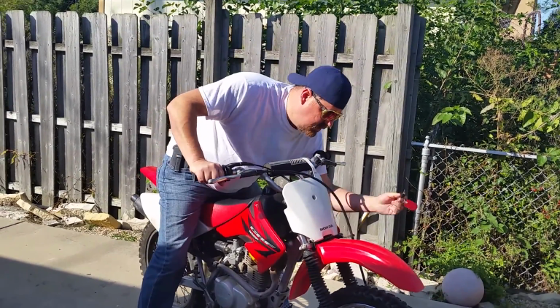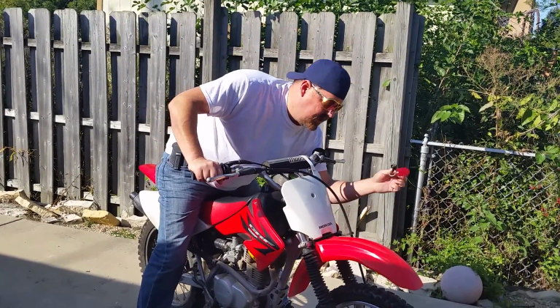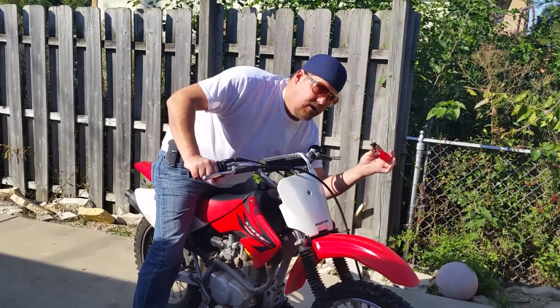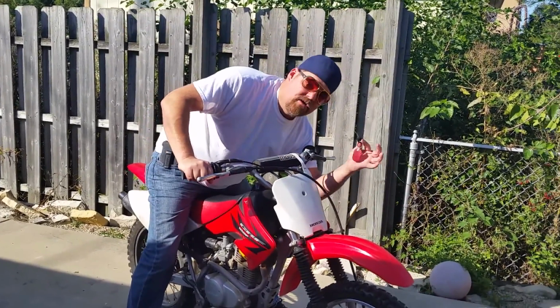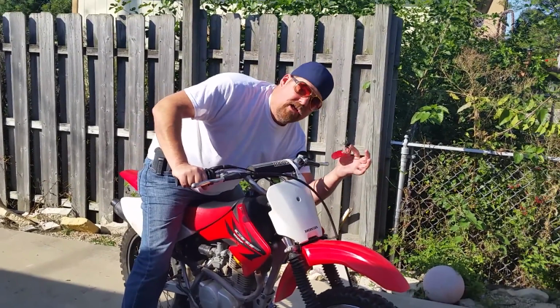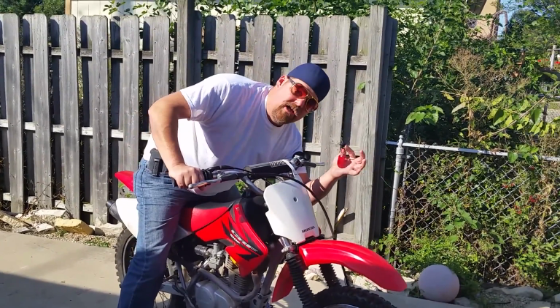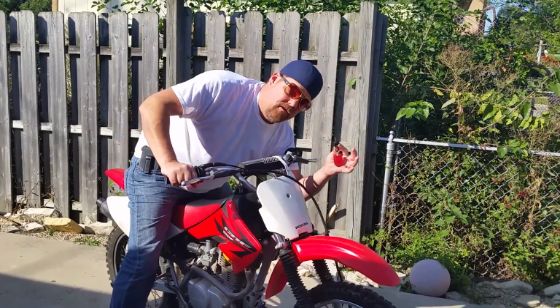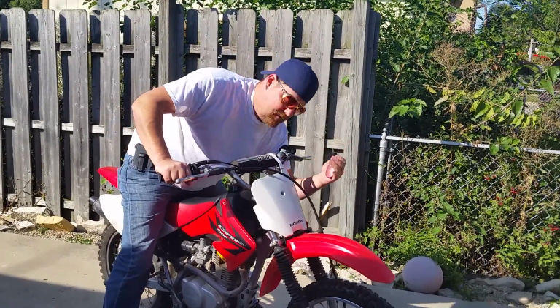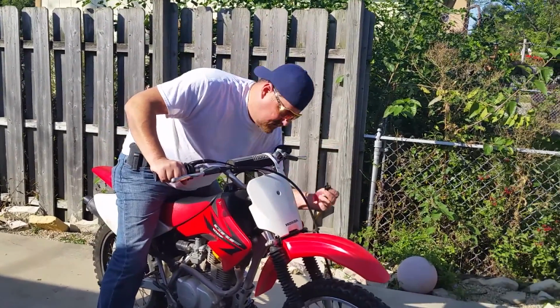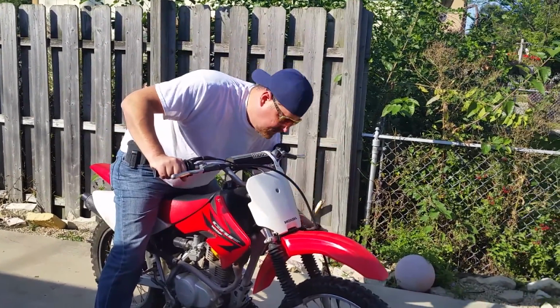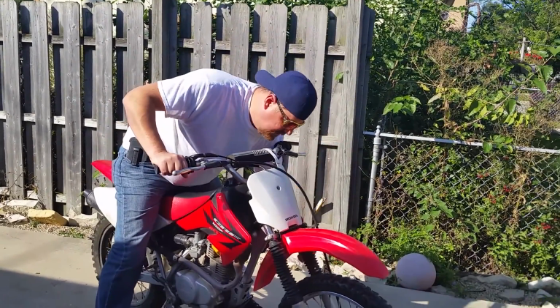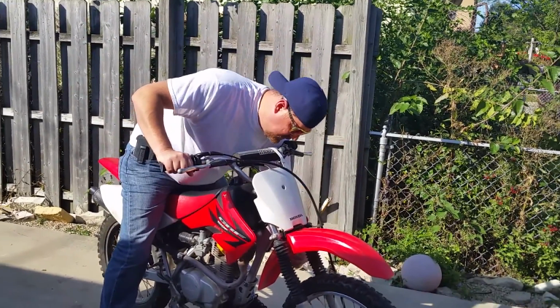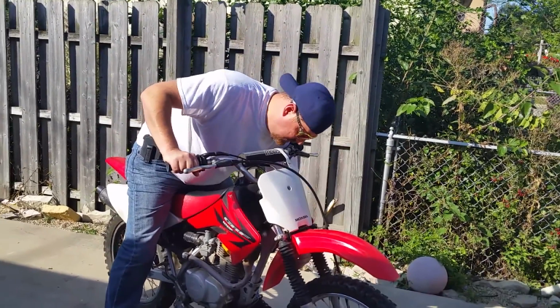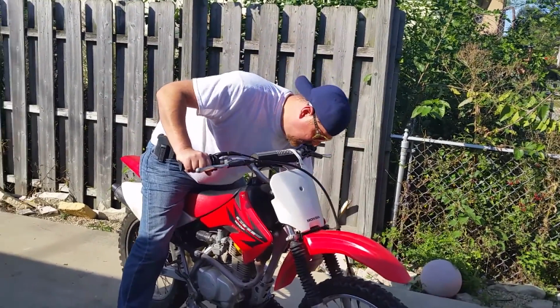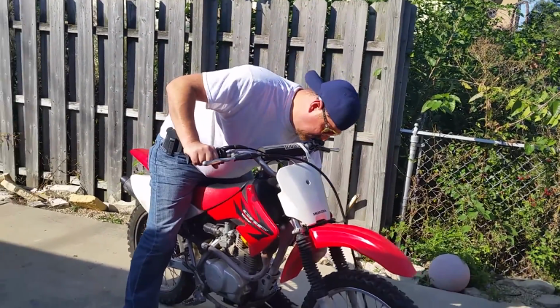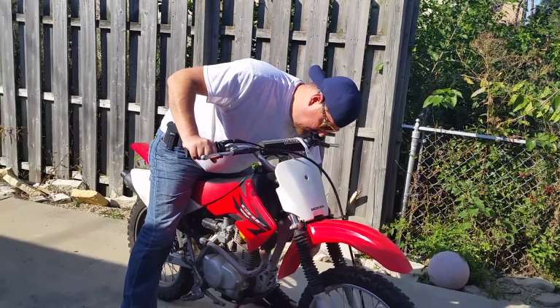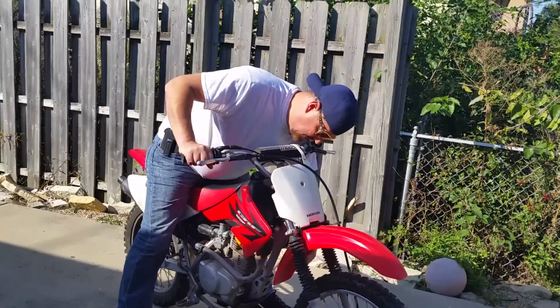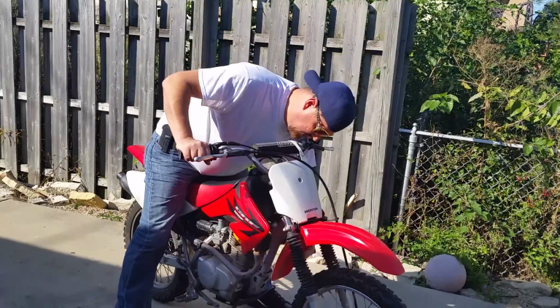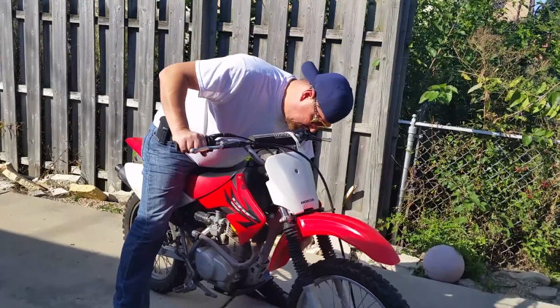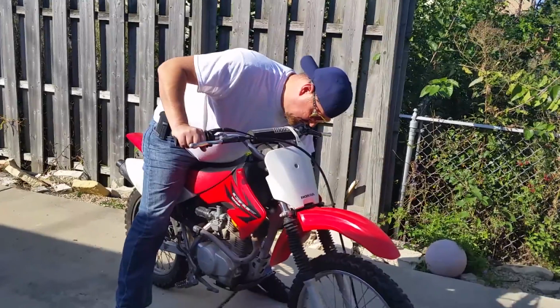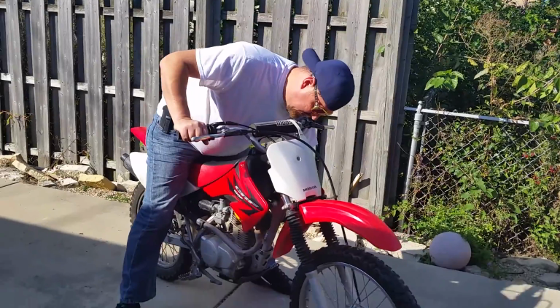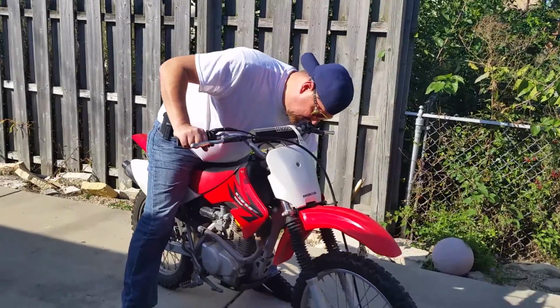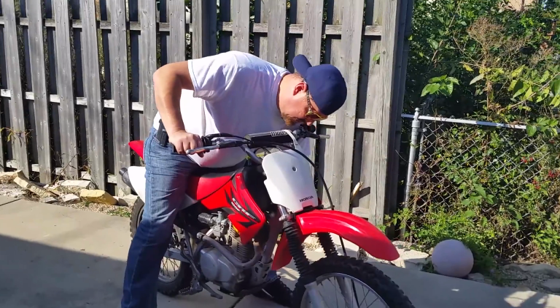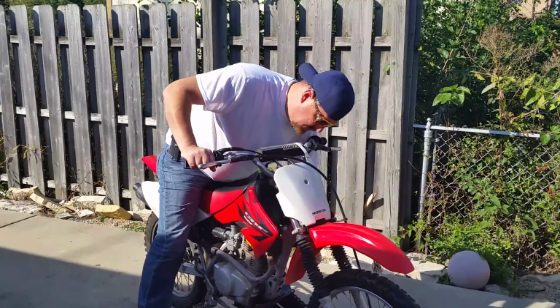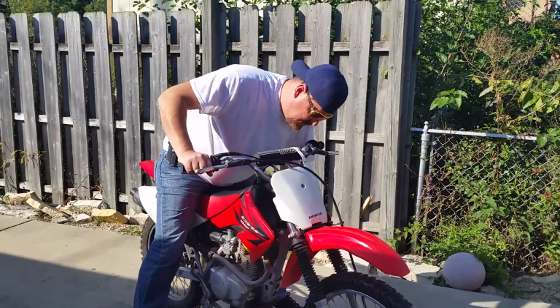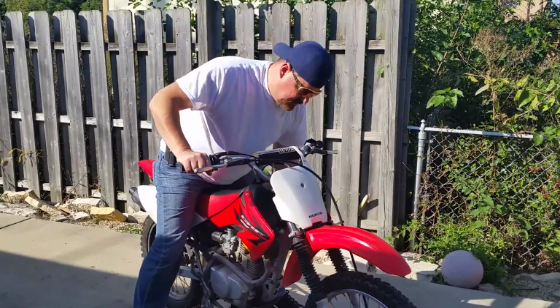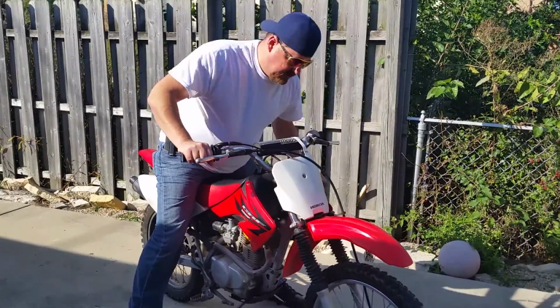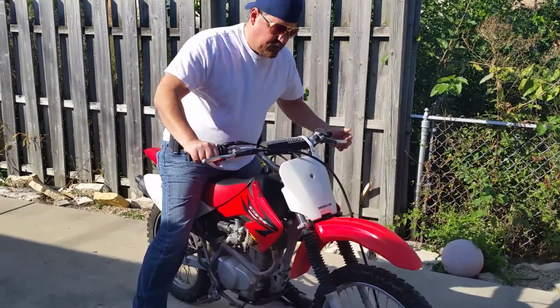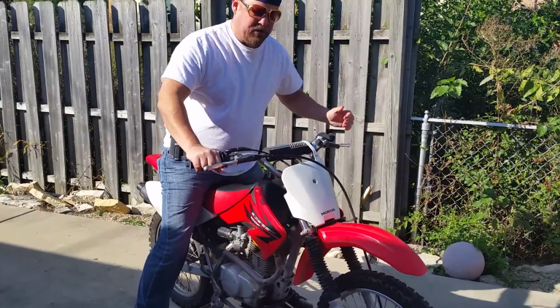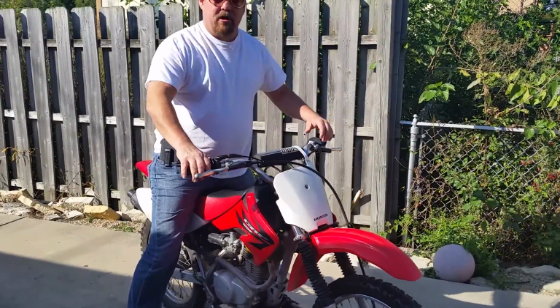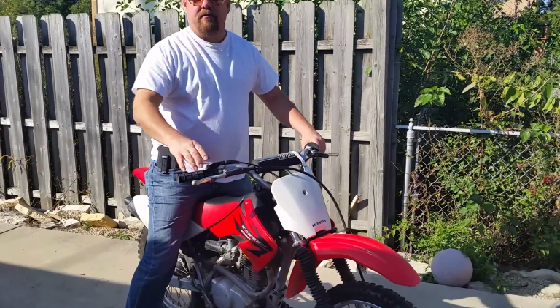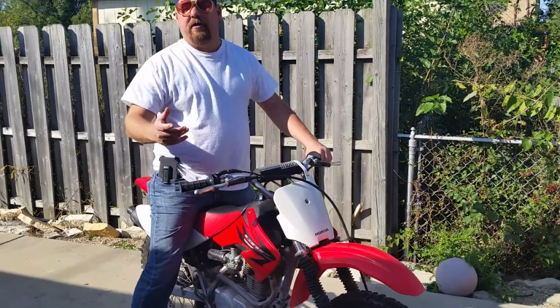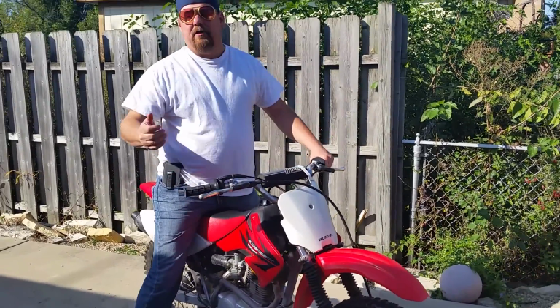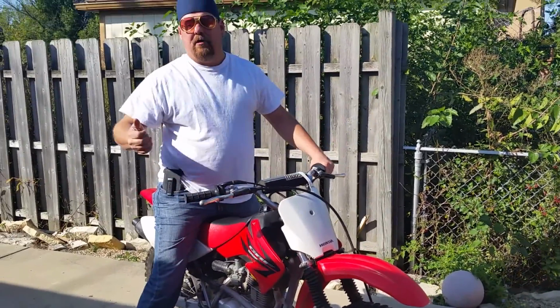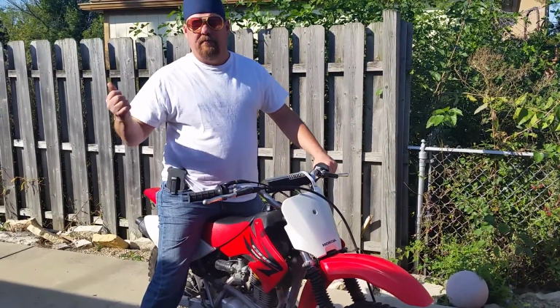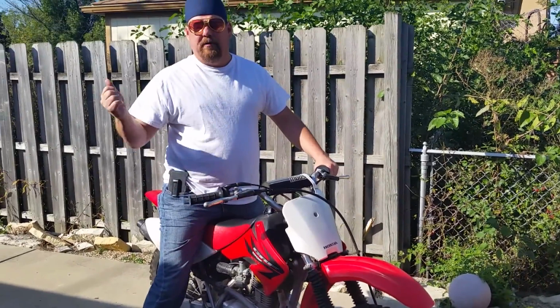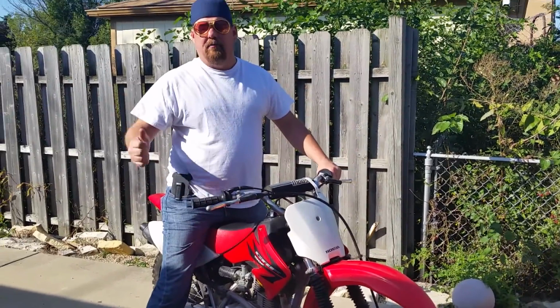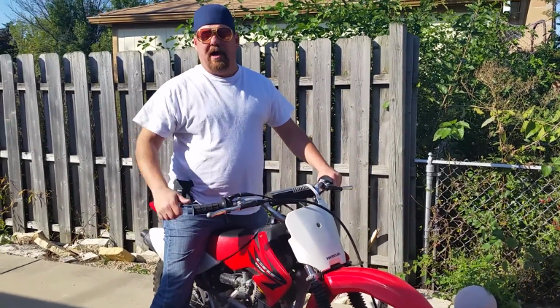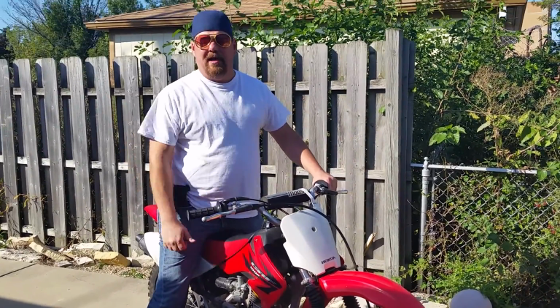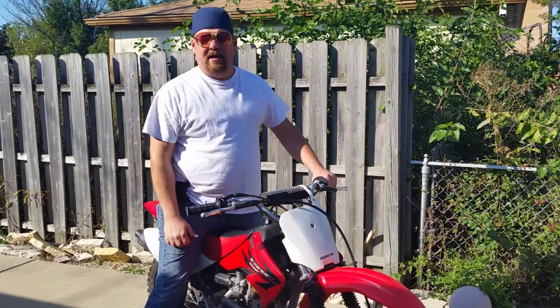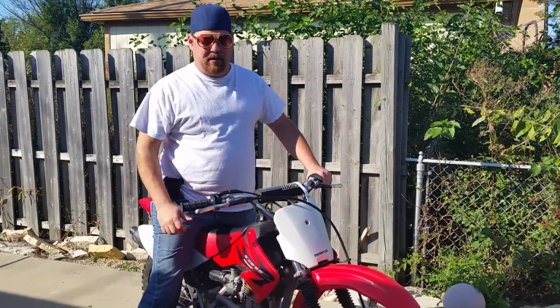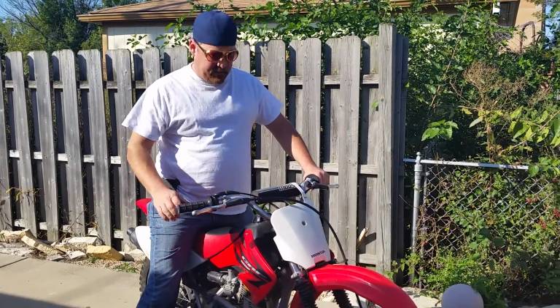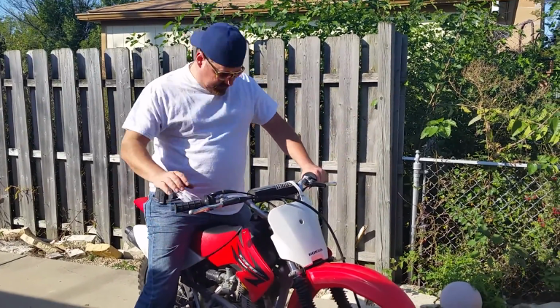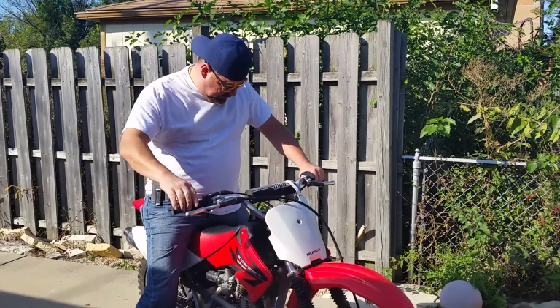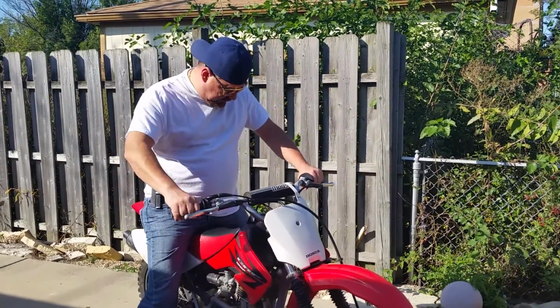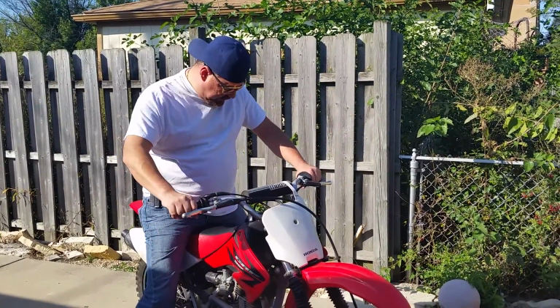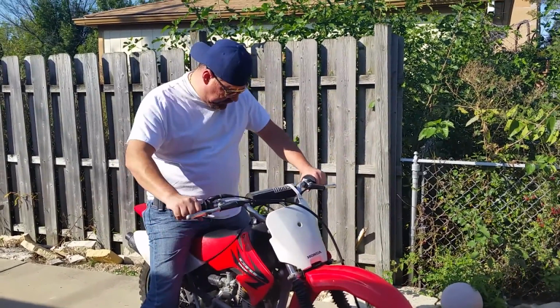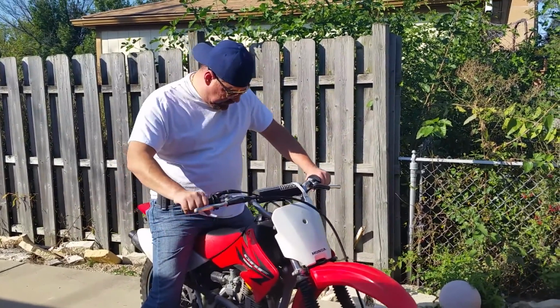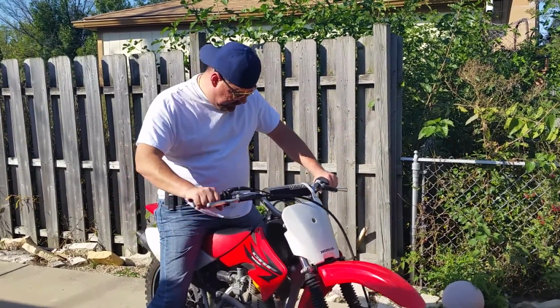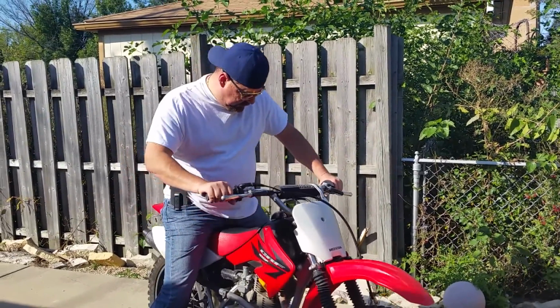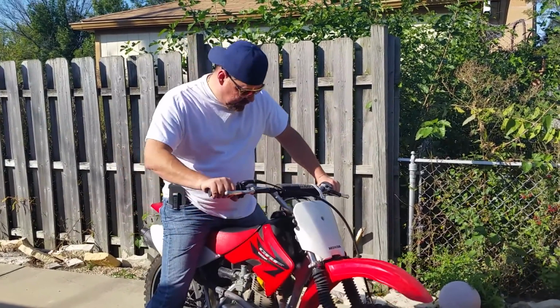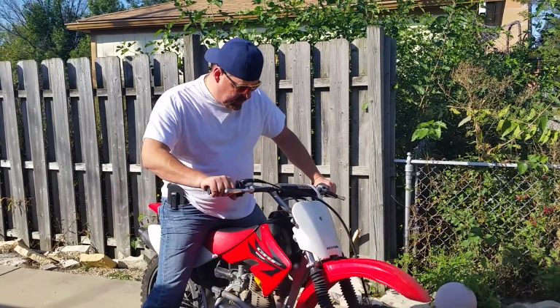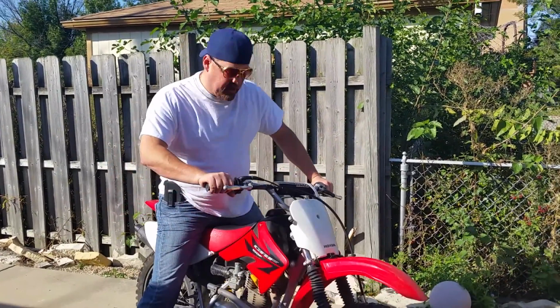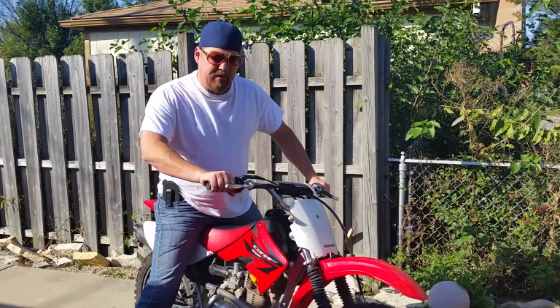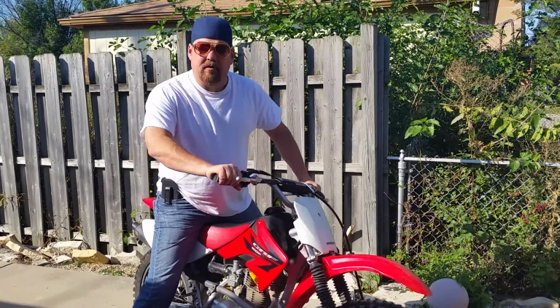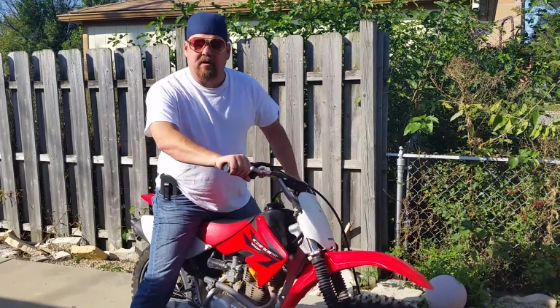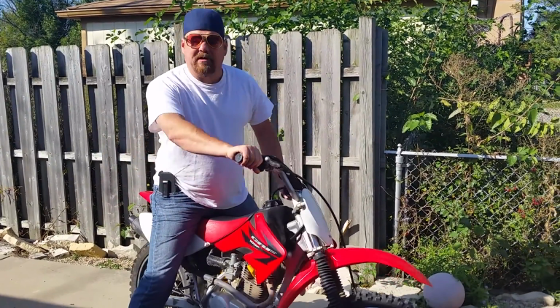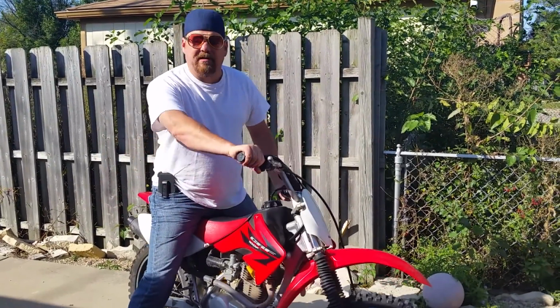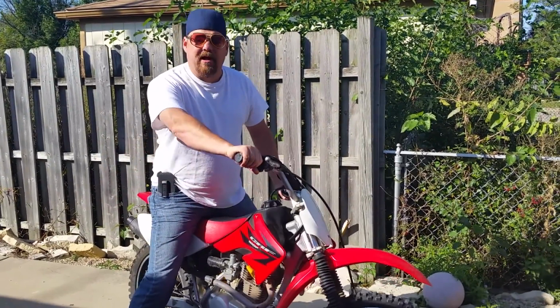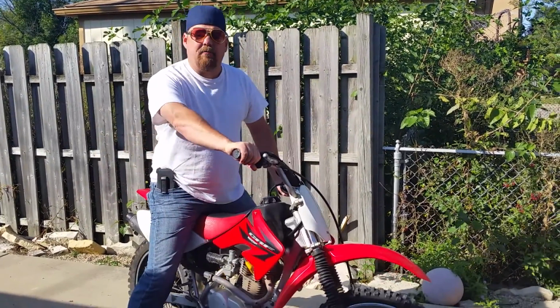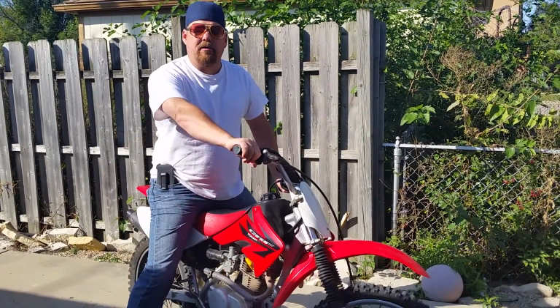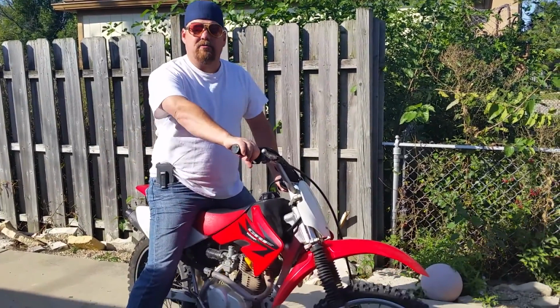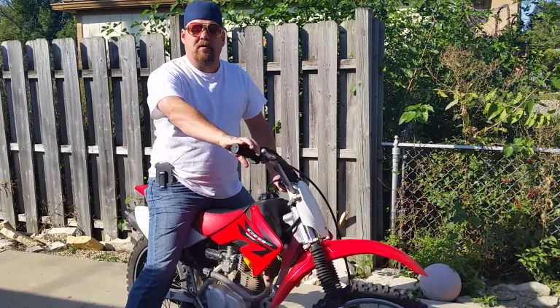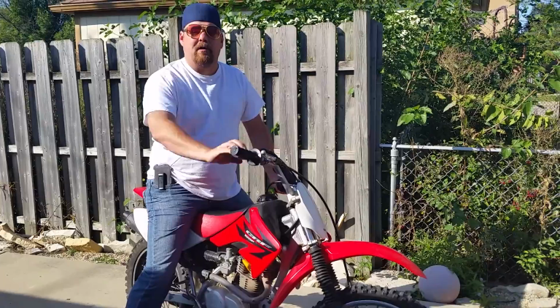It has a key, and that's about it. There's another video of me riding it — I'll give you the link to that one as well.